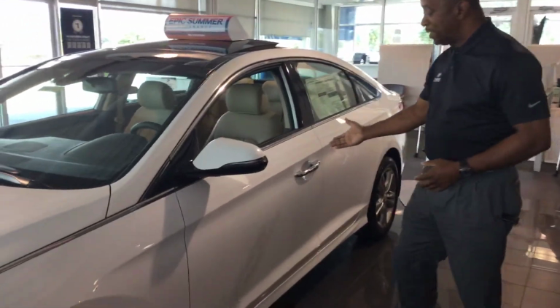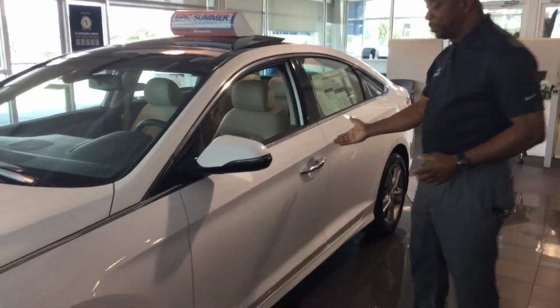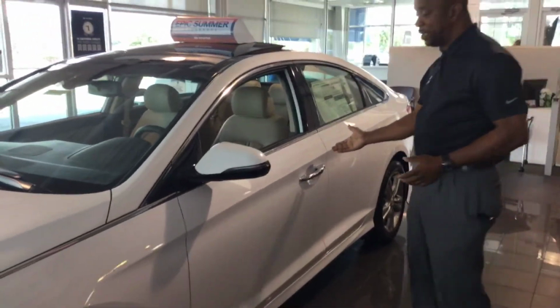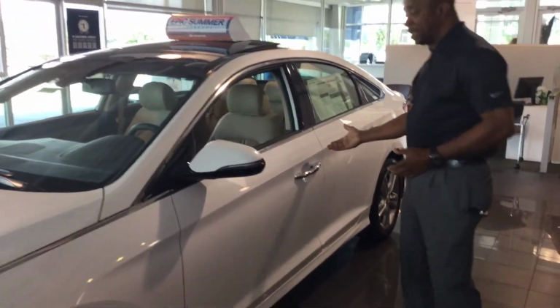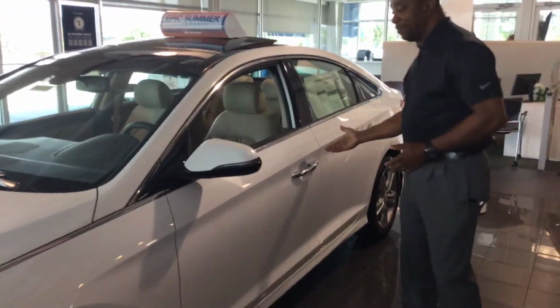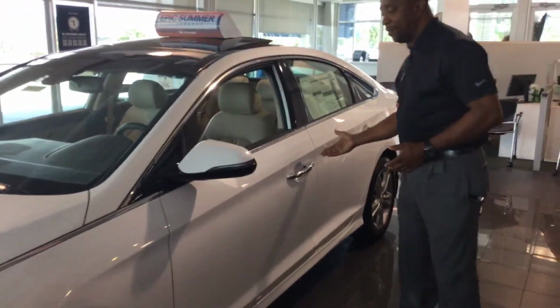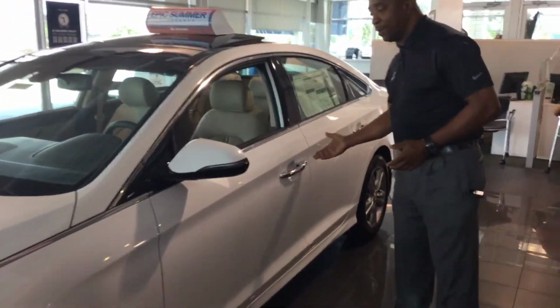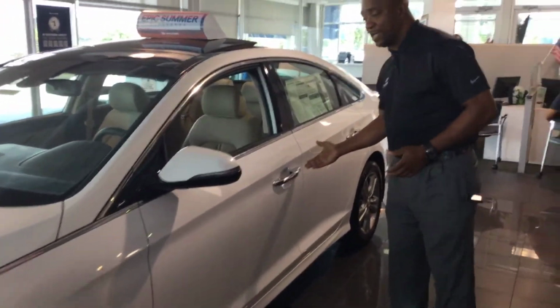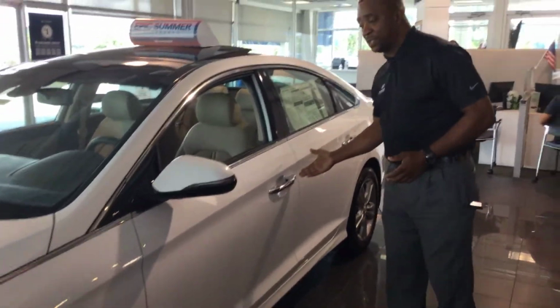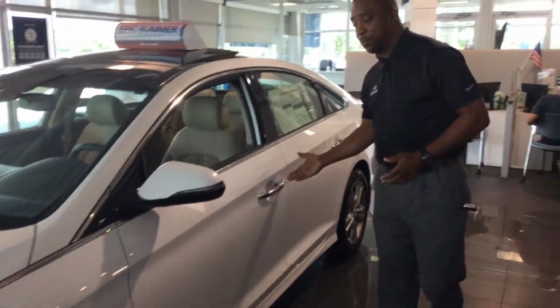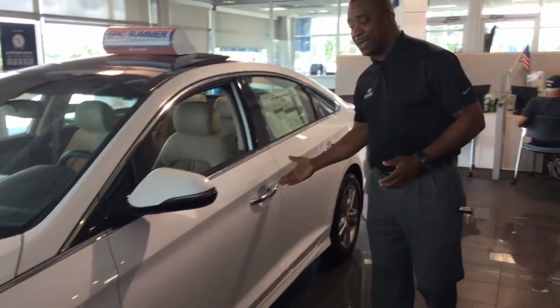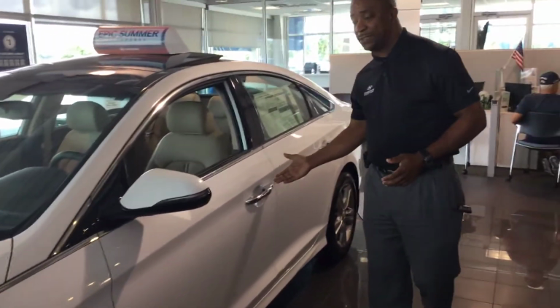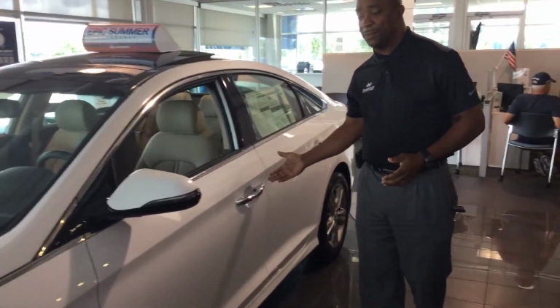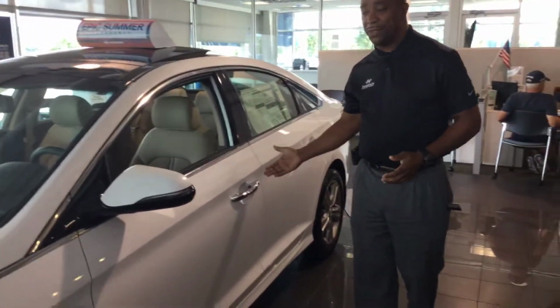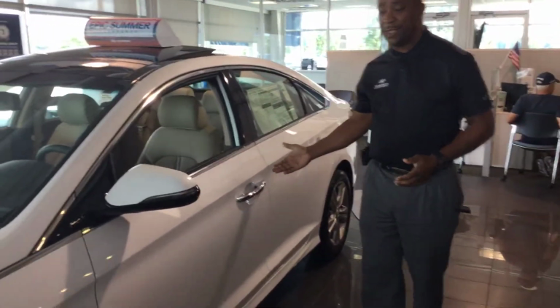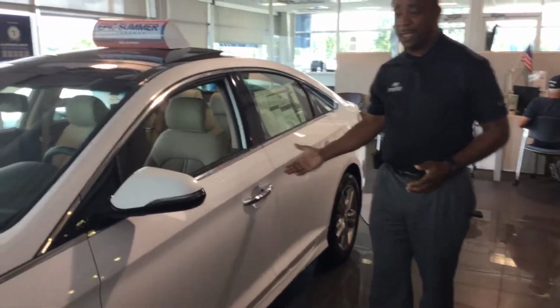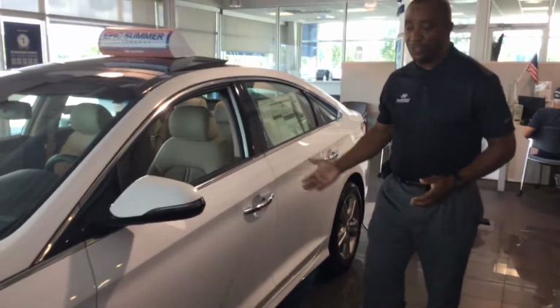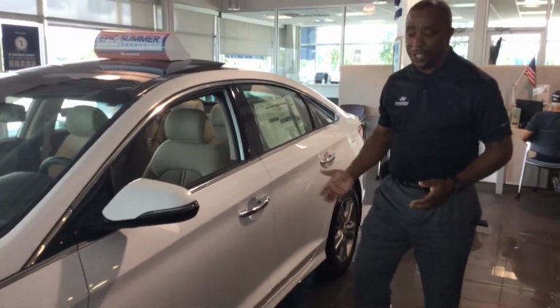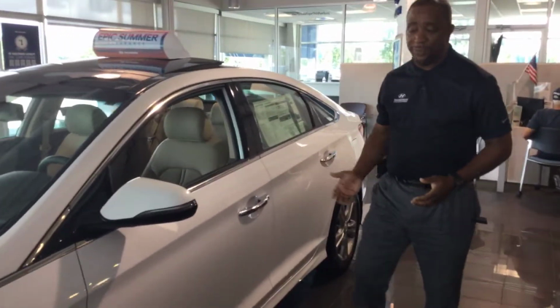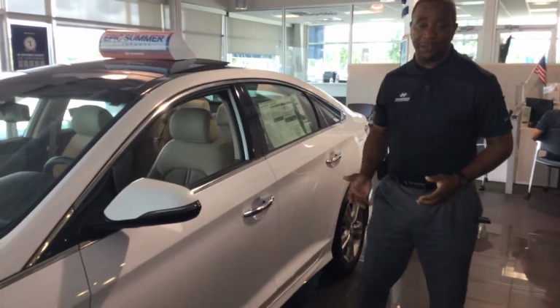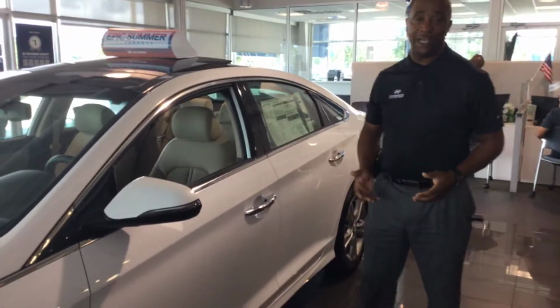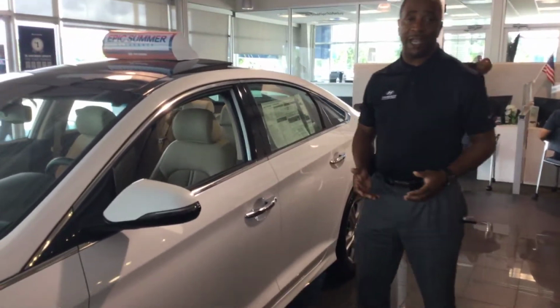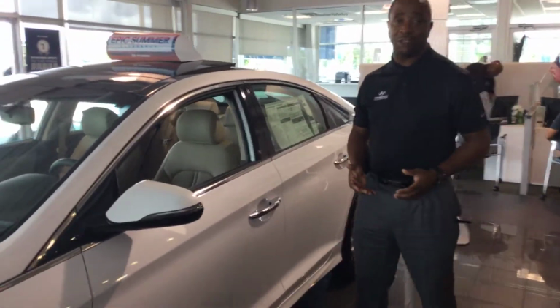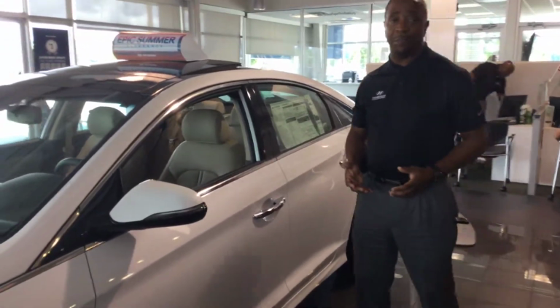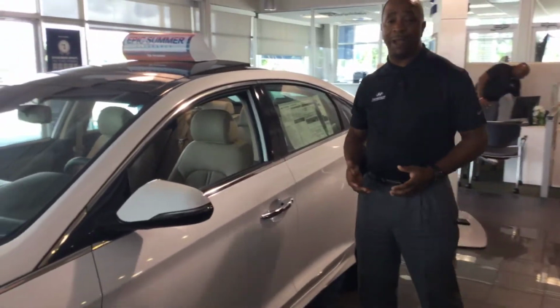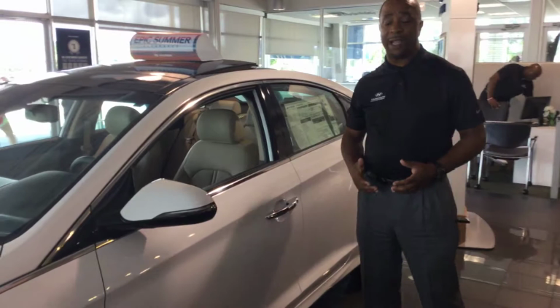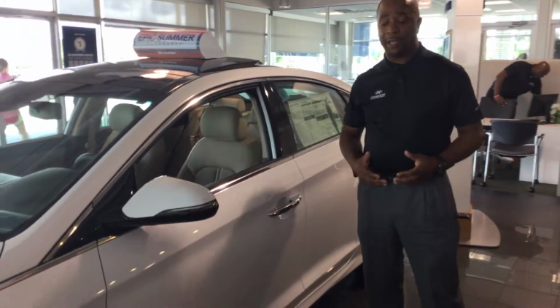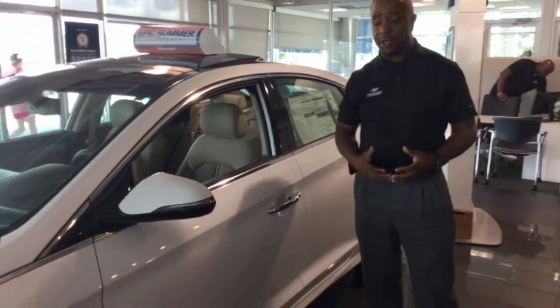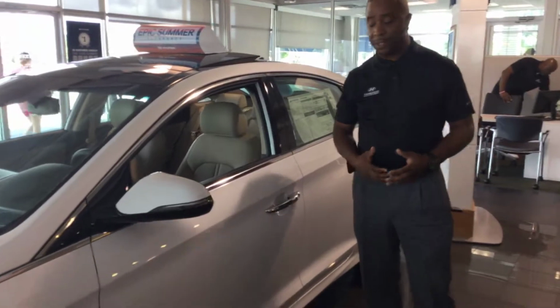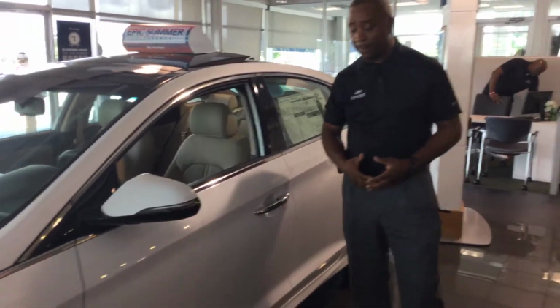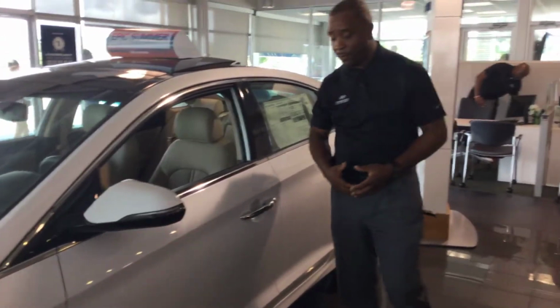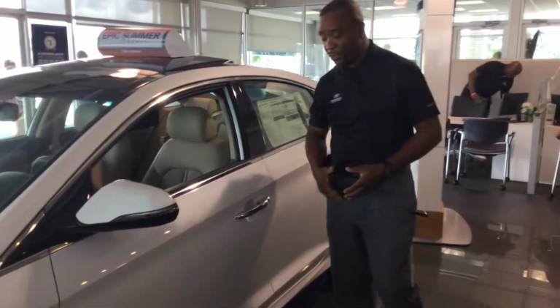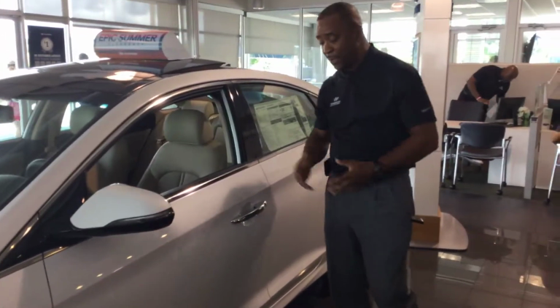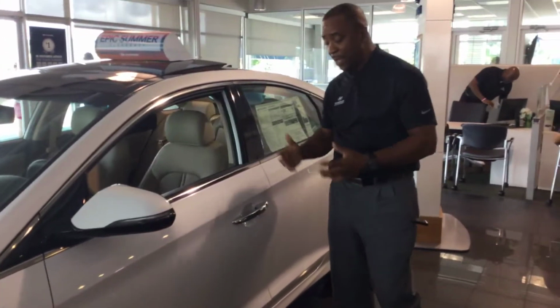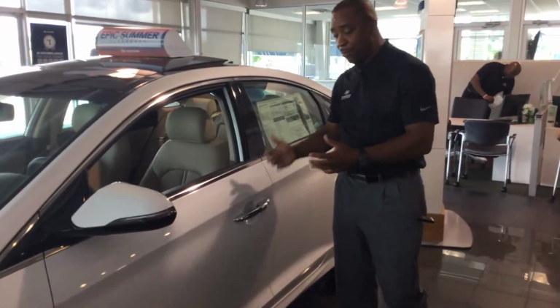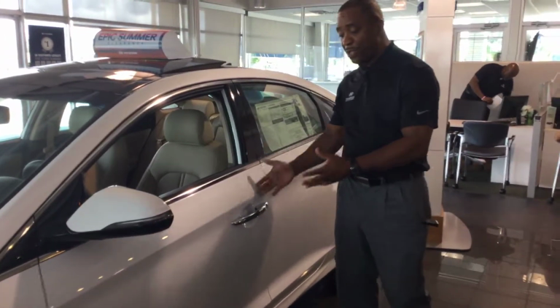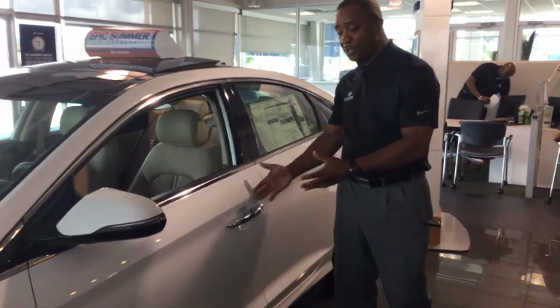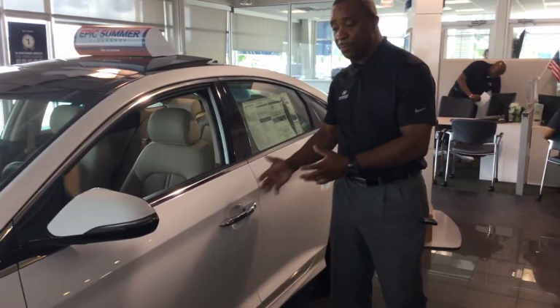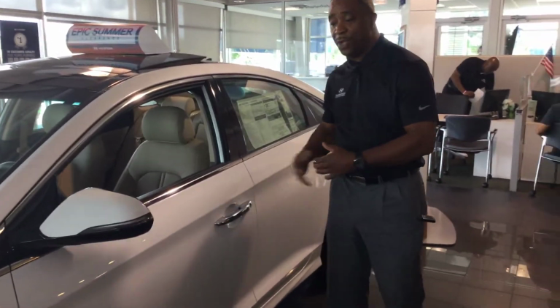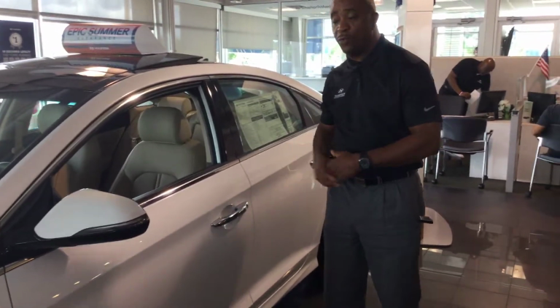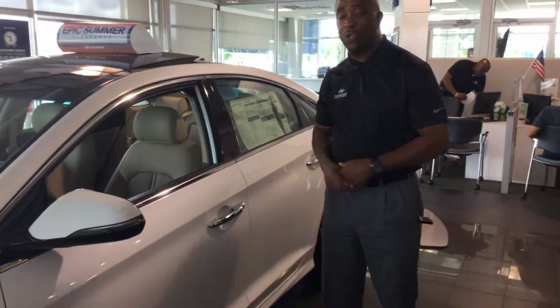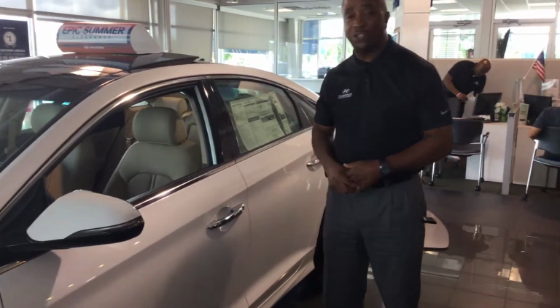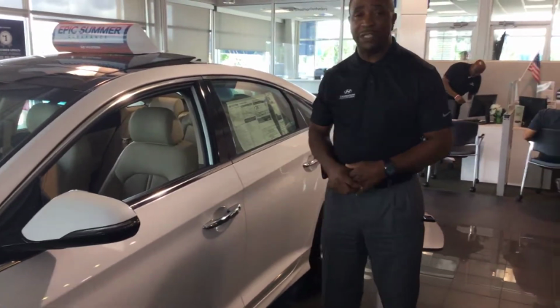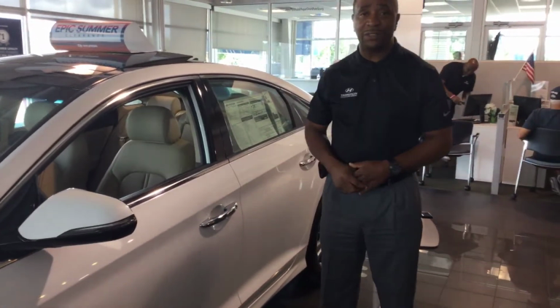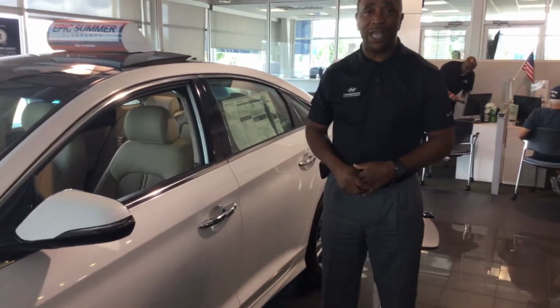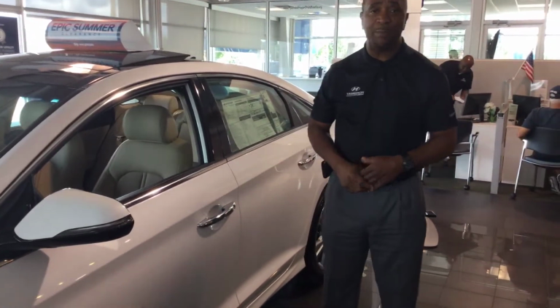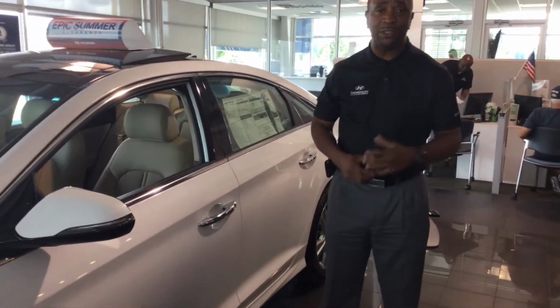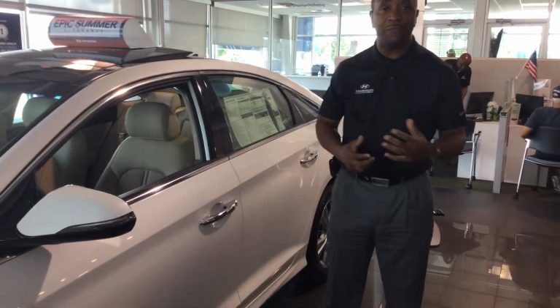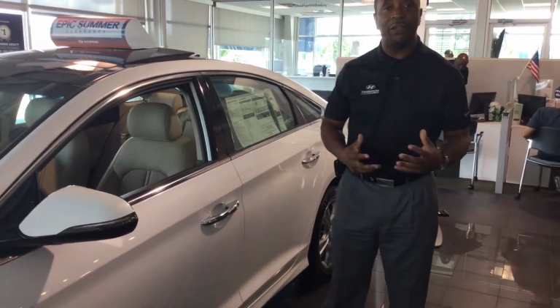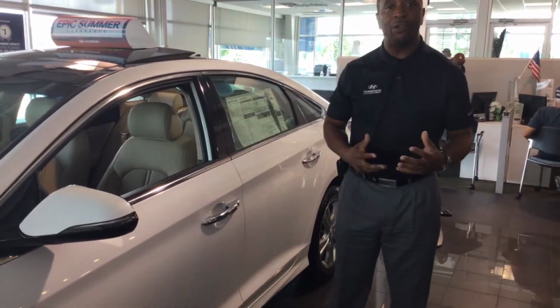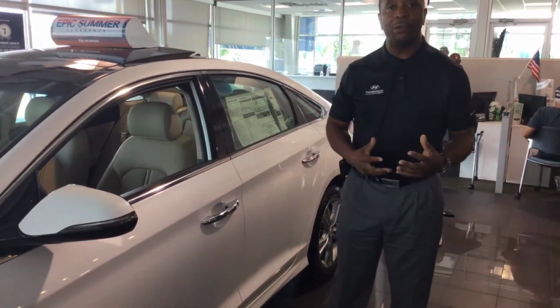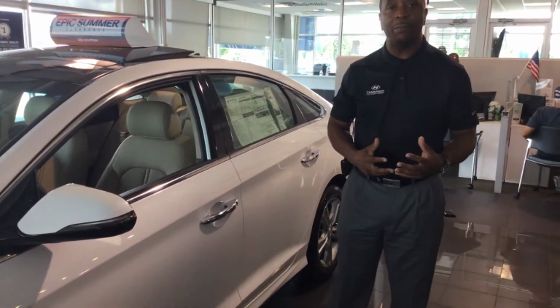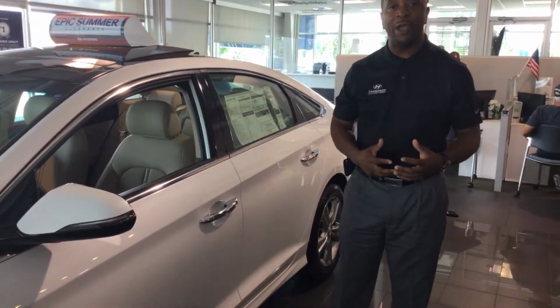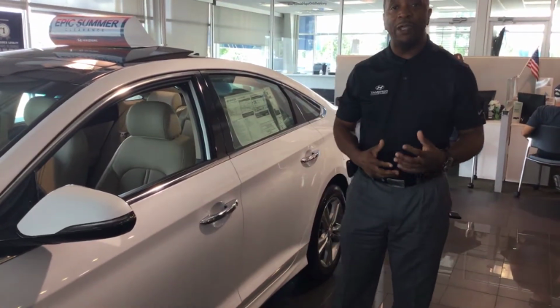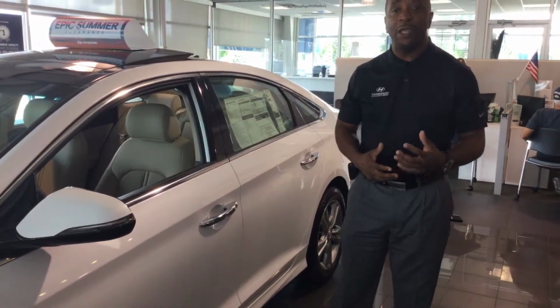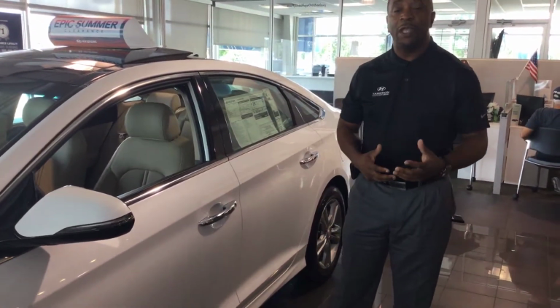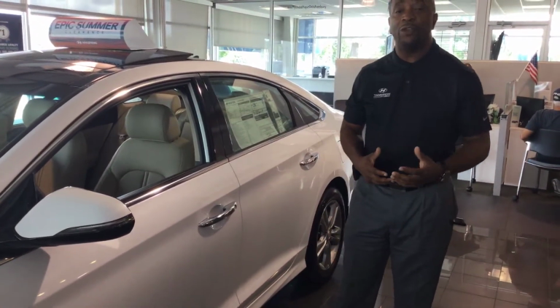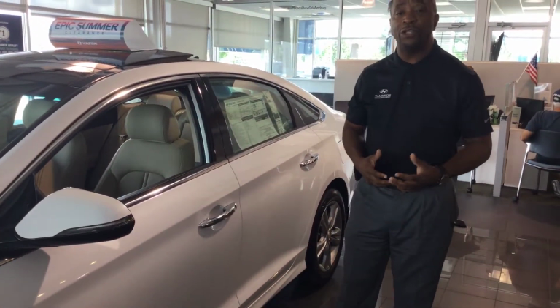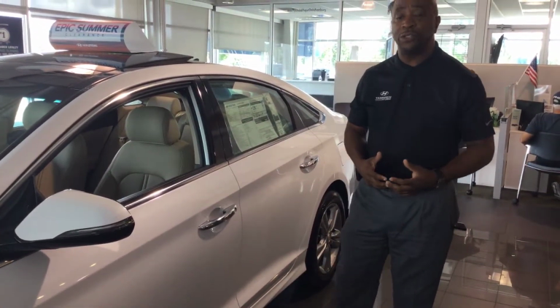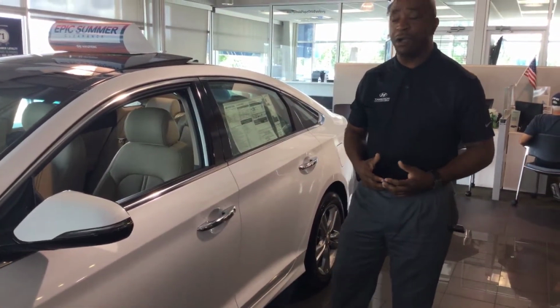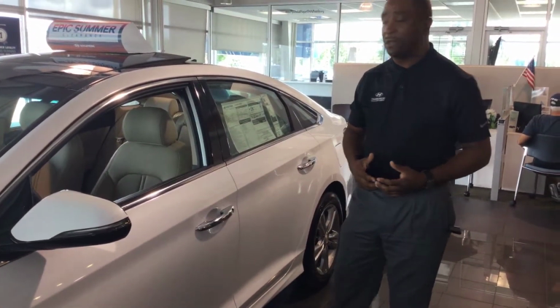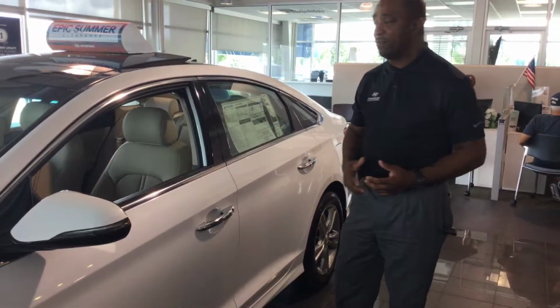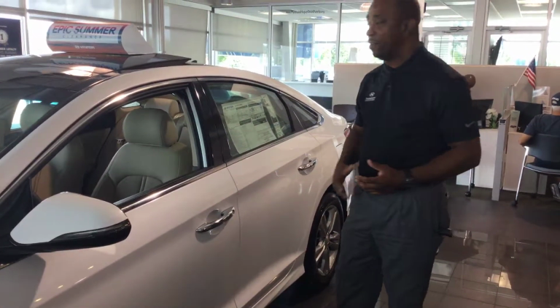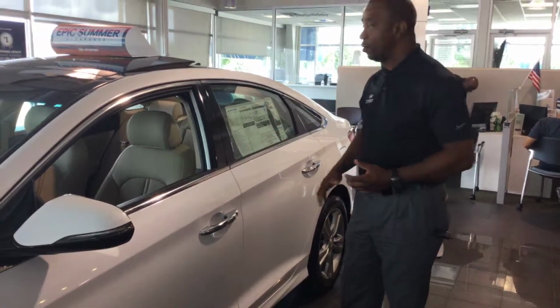This particular vehicle has proximity keys. You don't have to take them out of your pocket or purse — press the button once inside, put your foot on the brake, and you can start the vehicle.